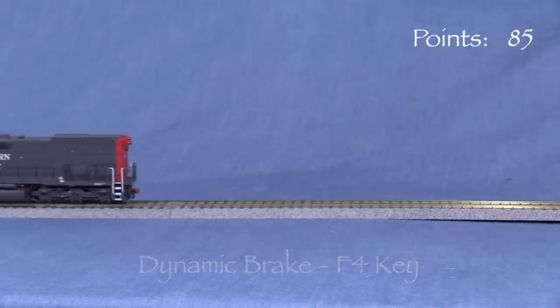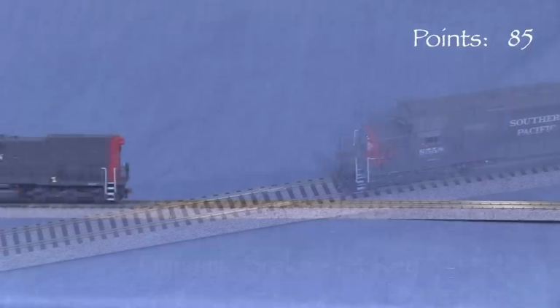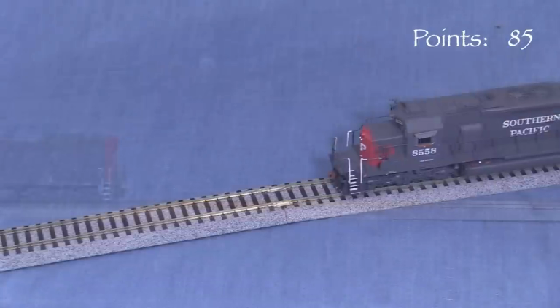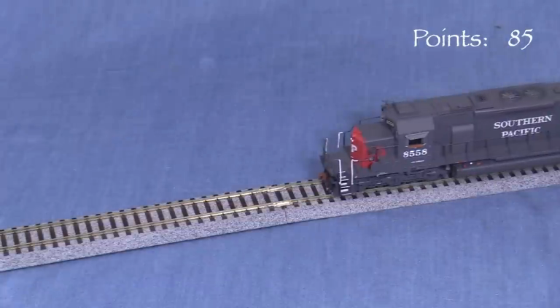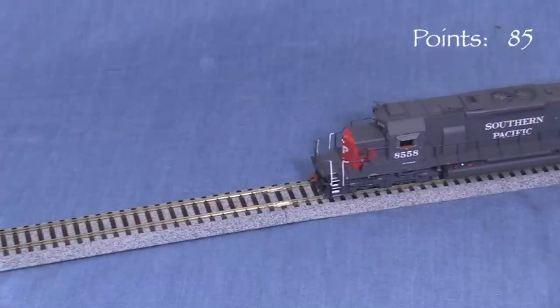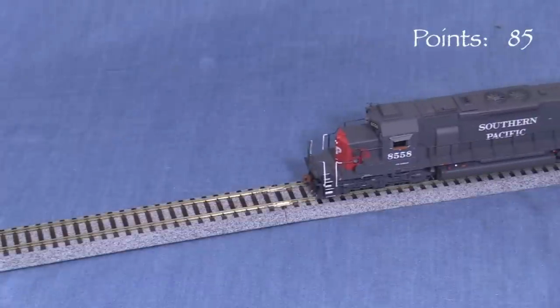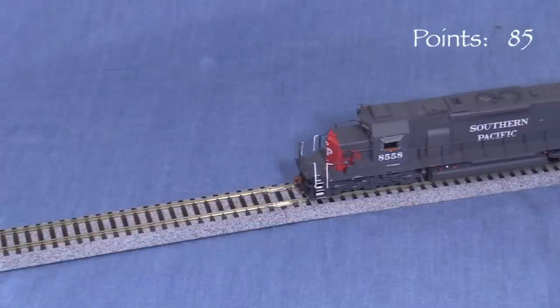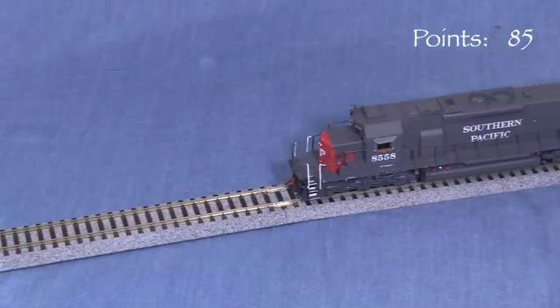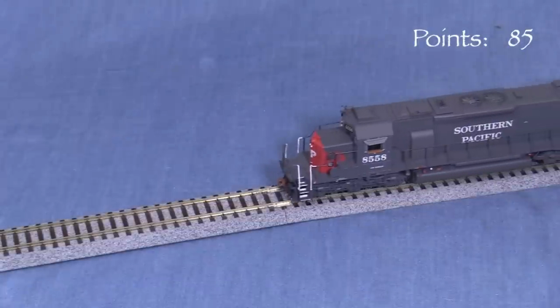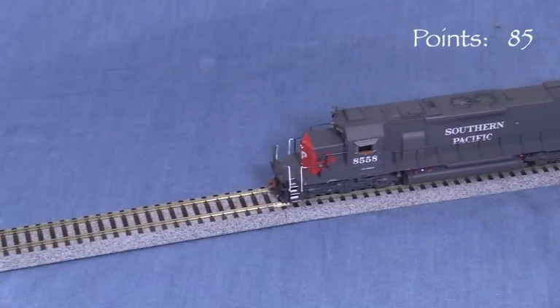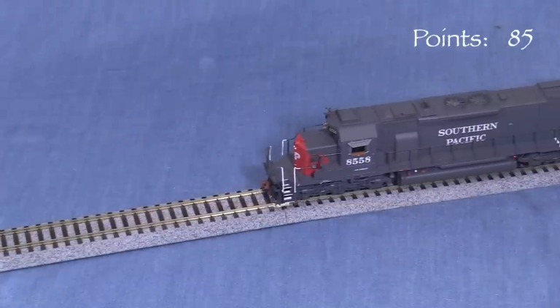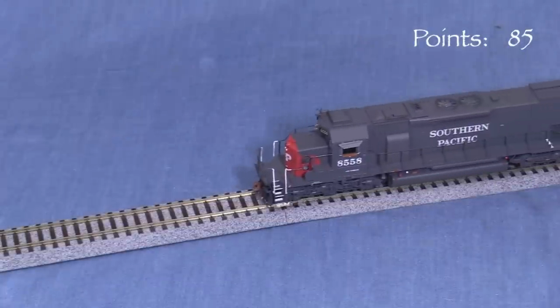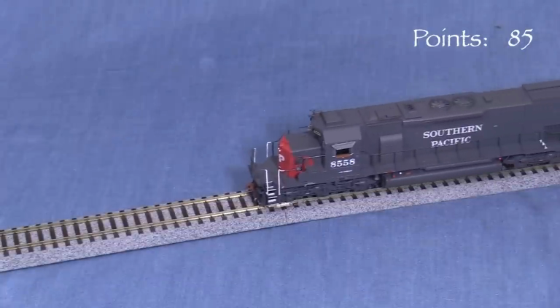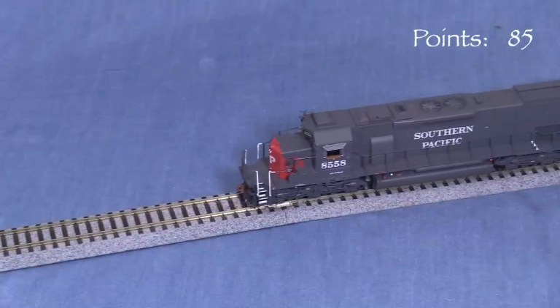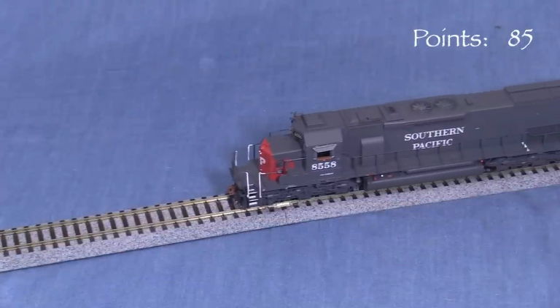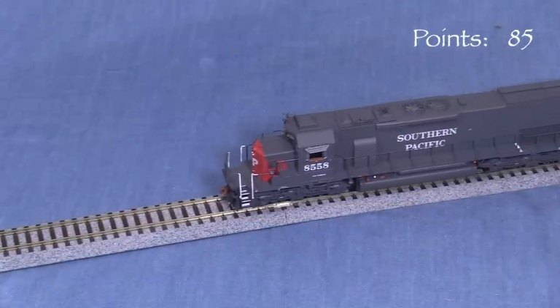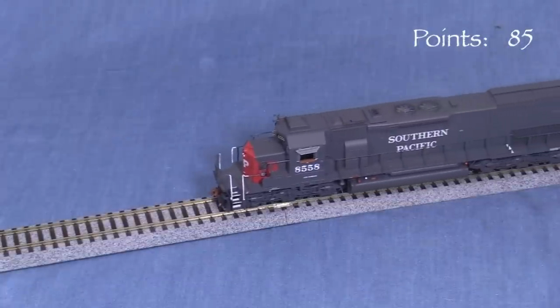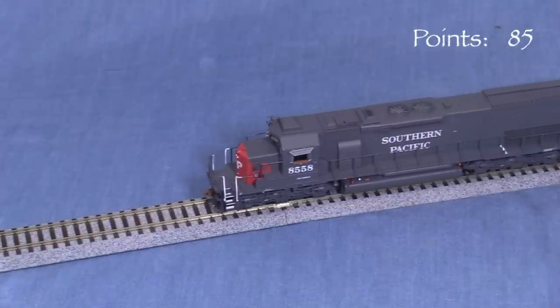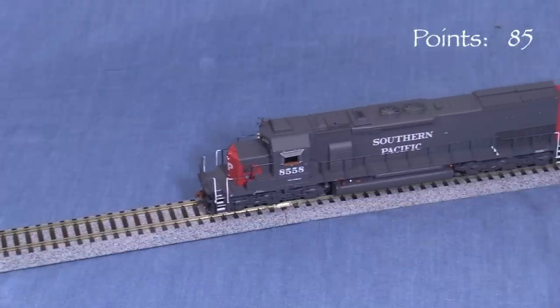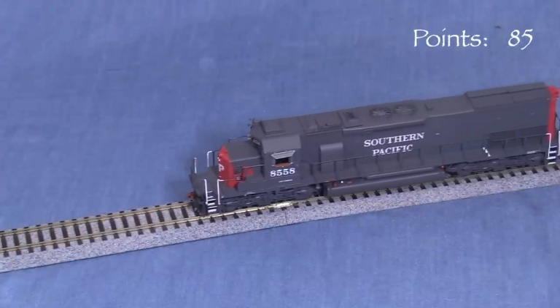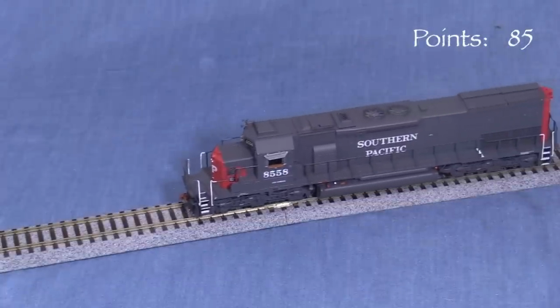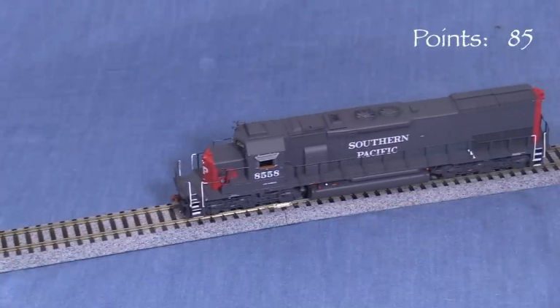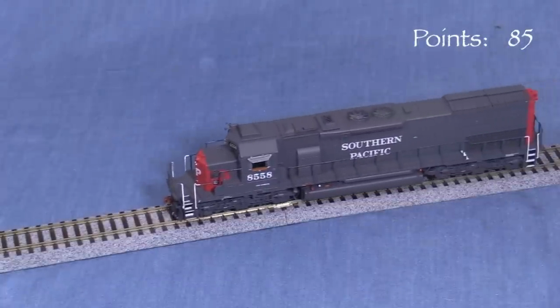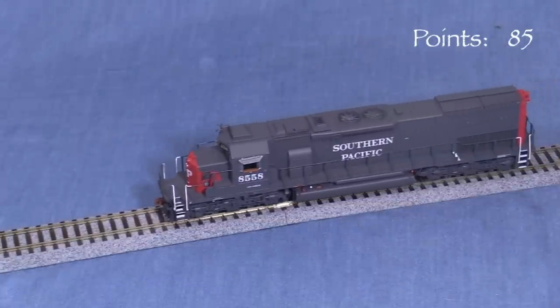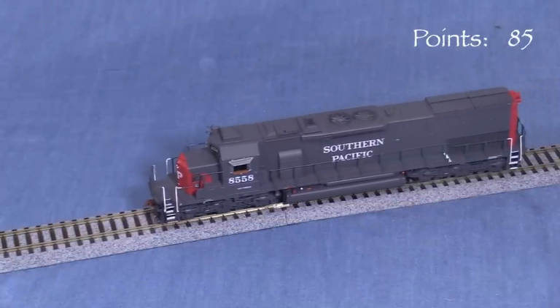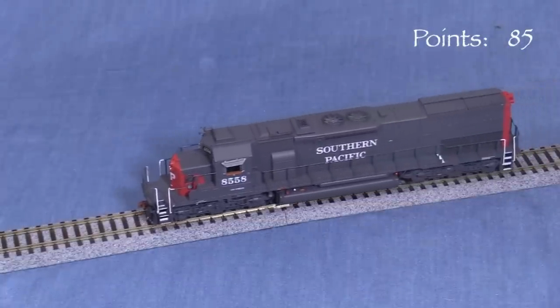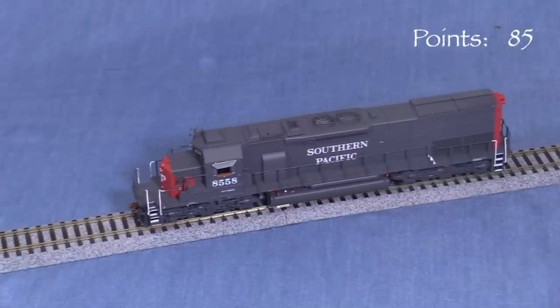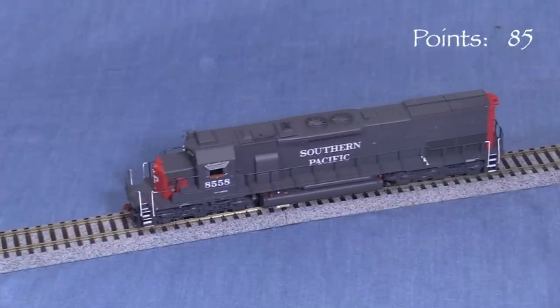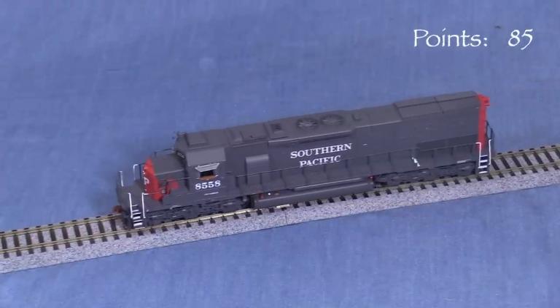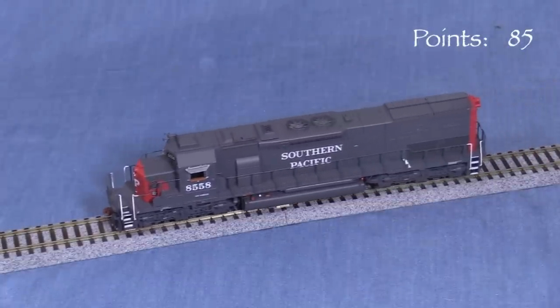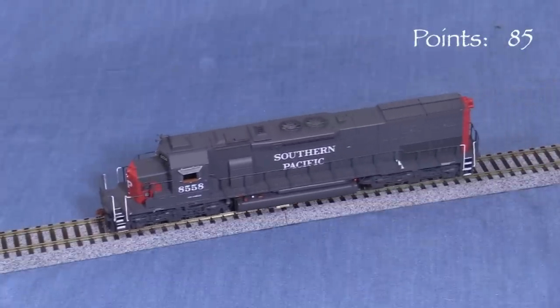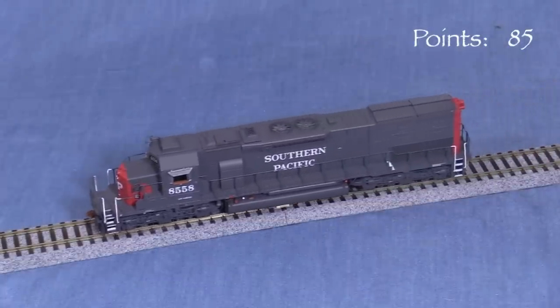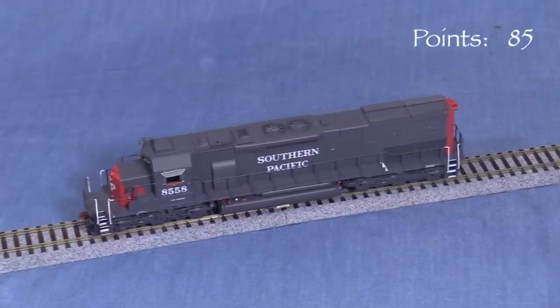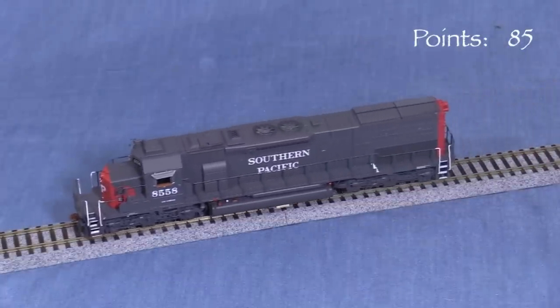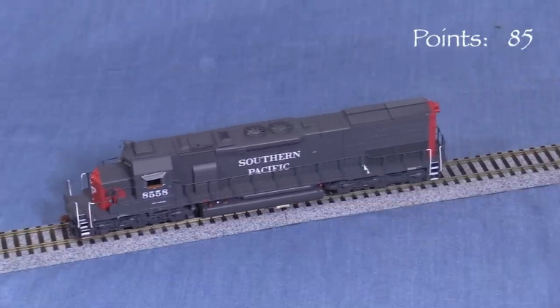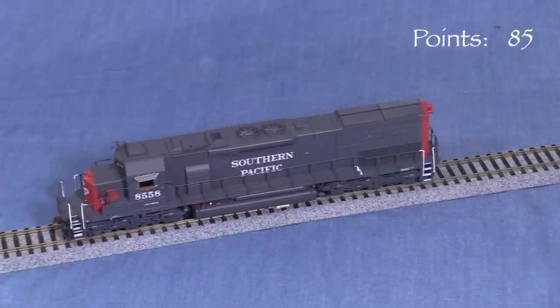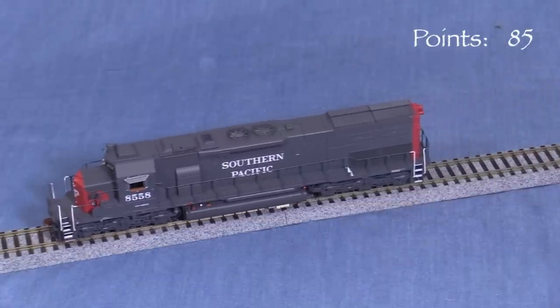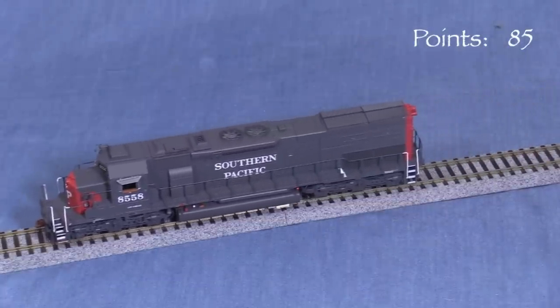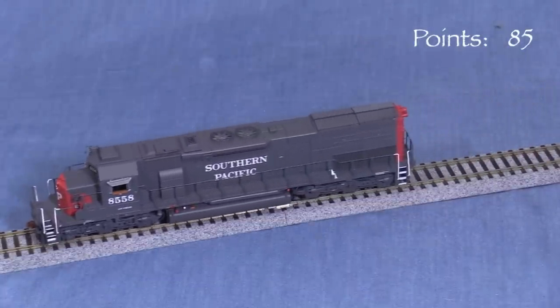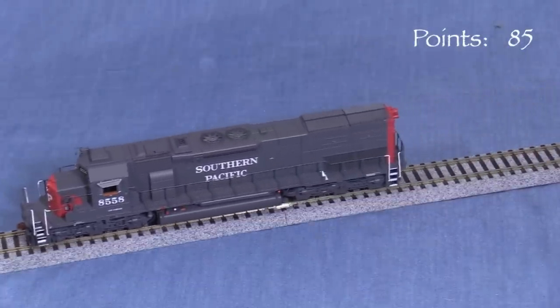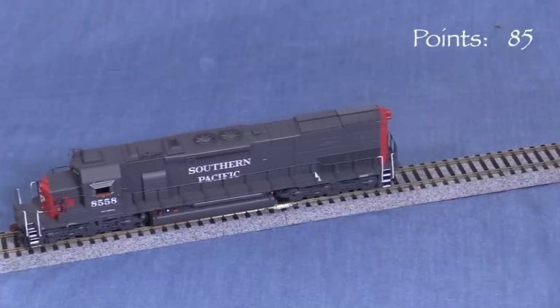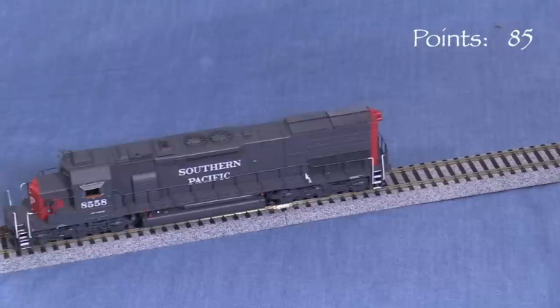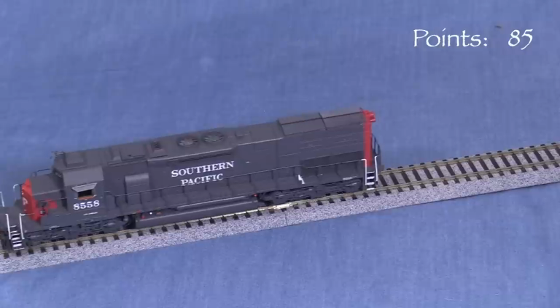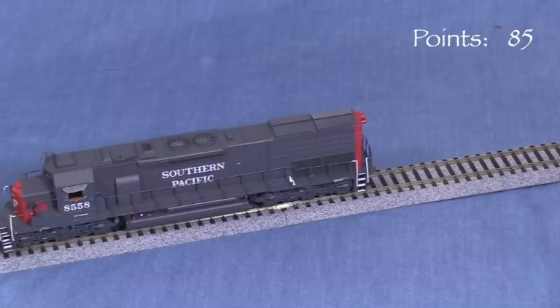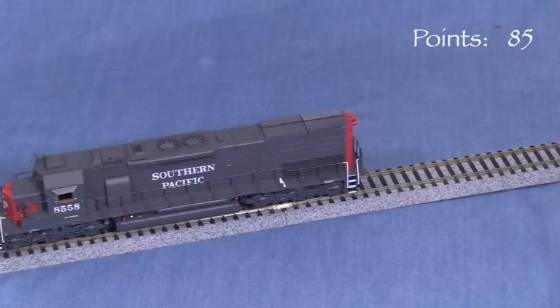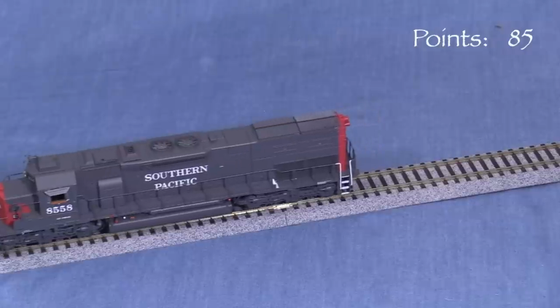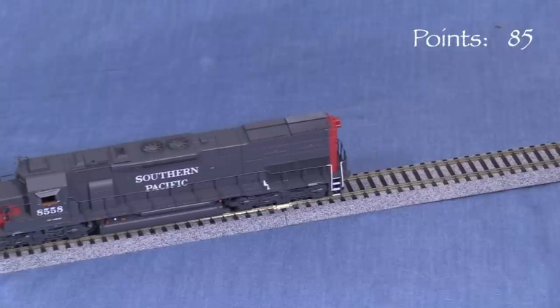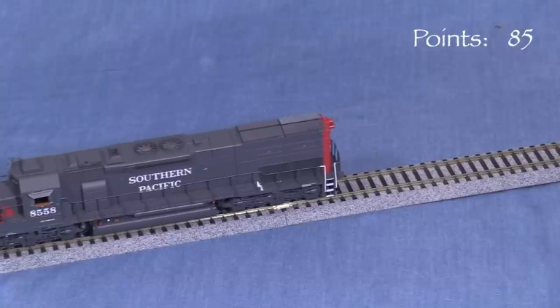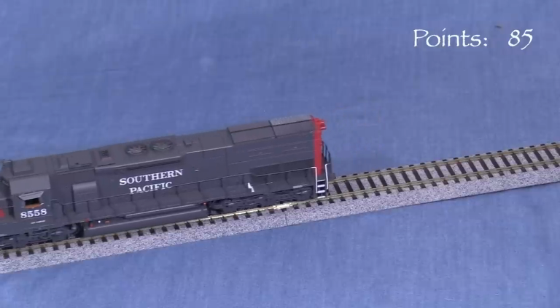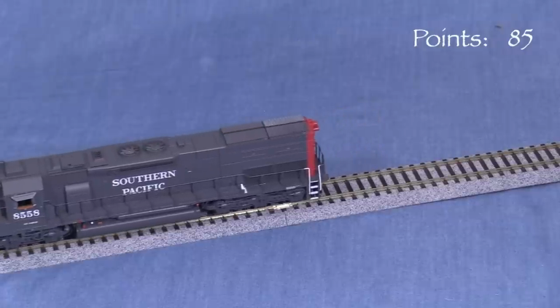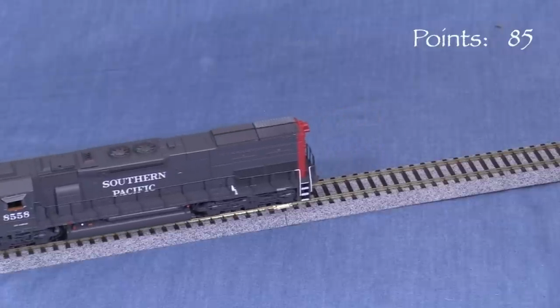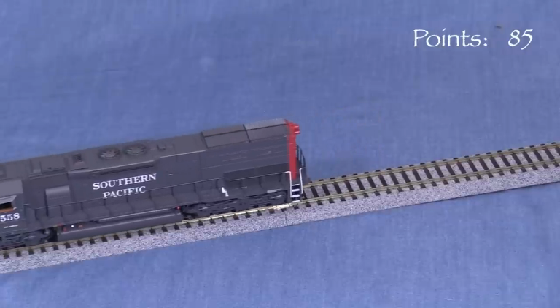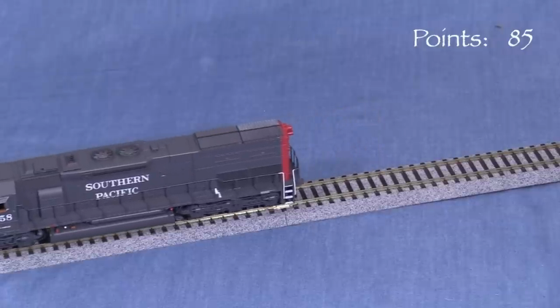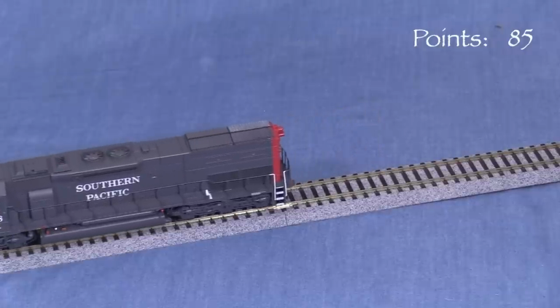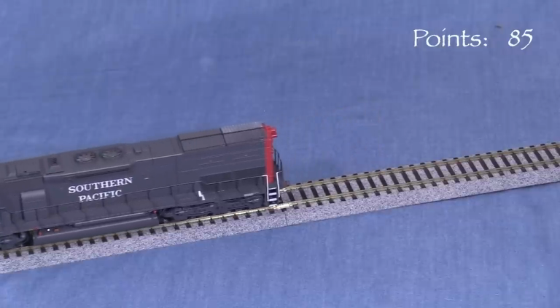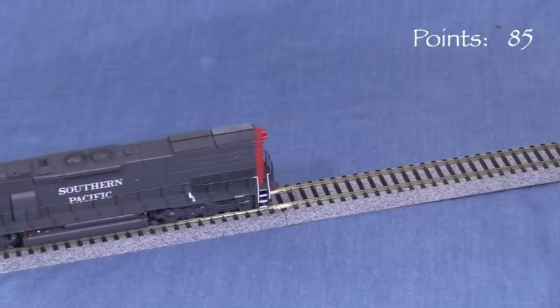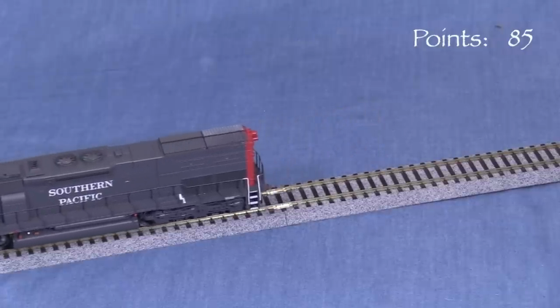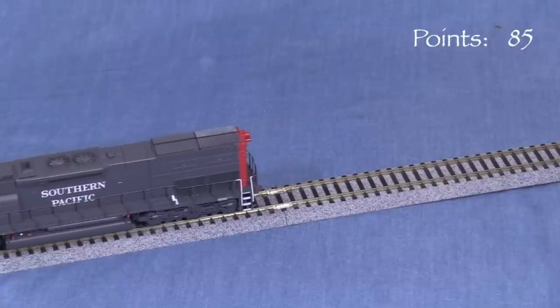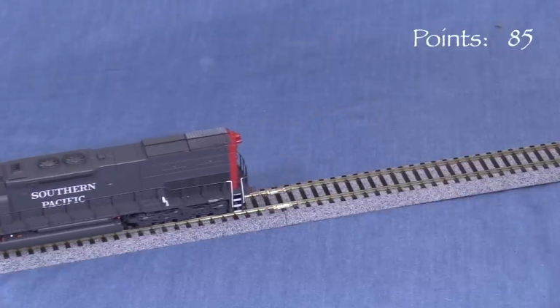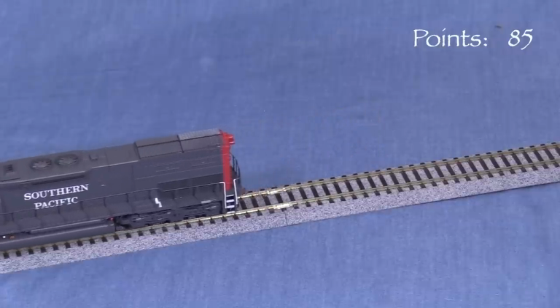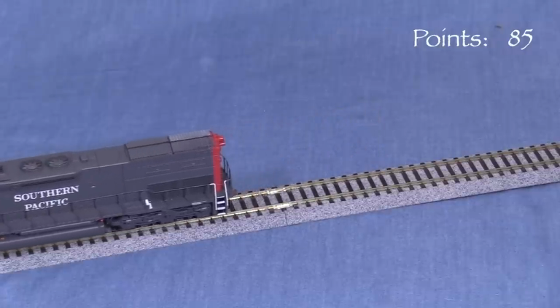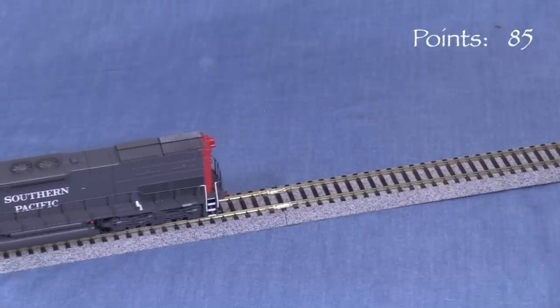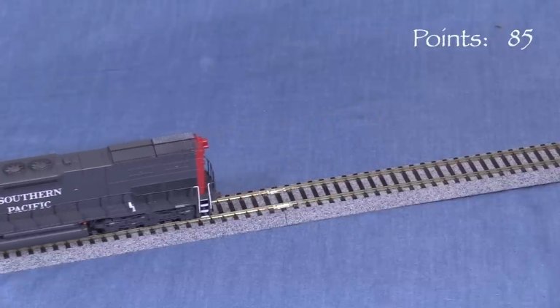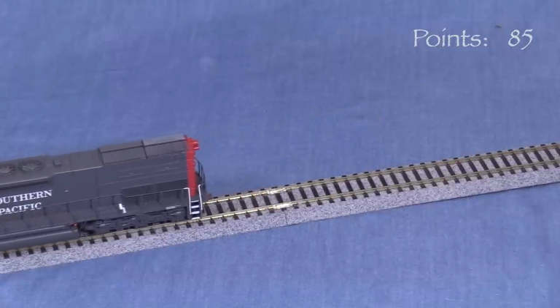The overall sound volume is pretty loud for most layouts — I usually end up turning all my locomotives down. I think the horn in this one could be a little louder though.